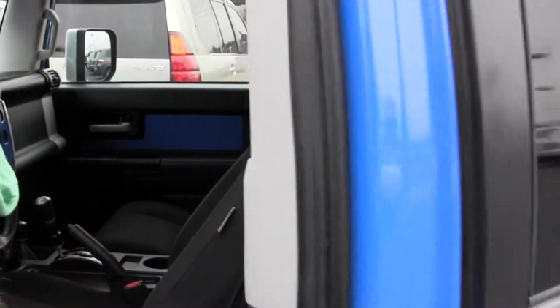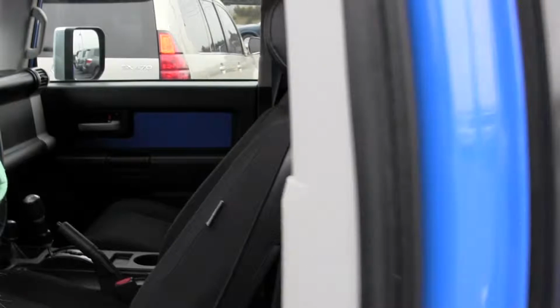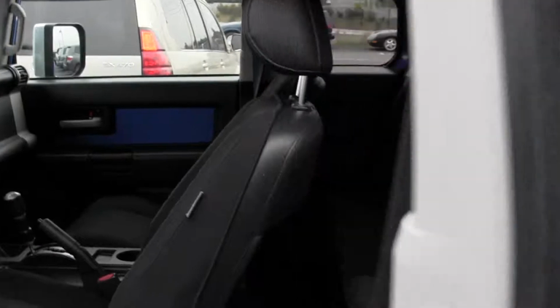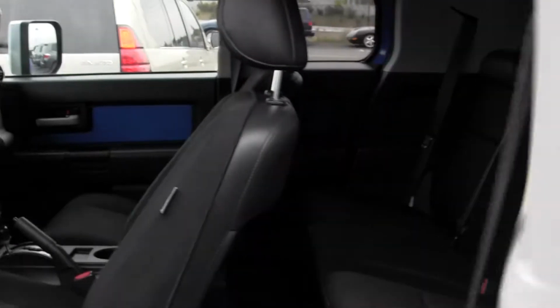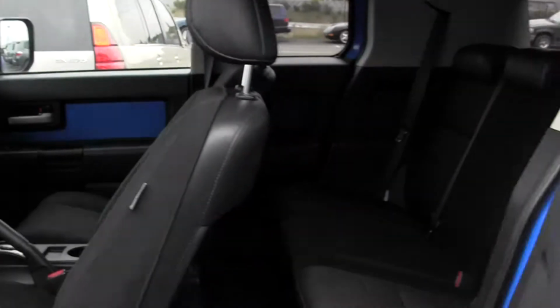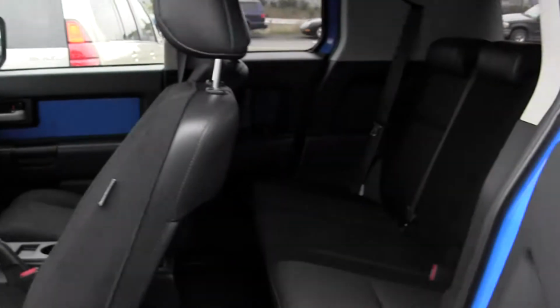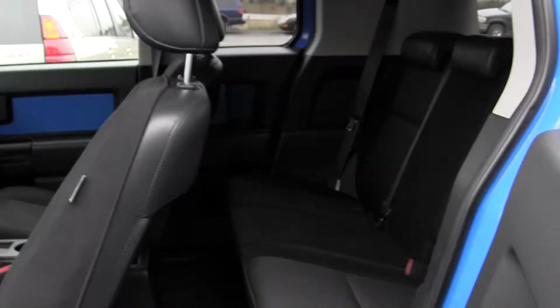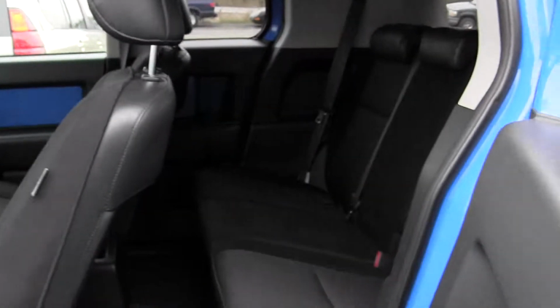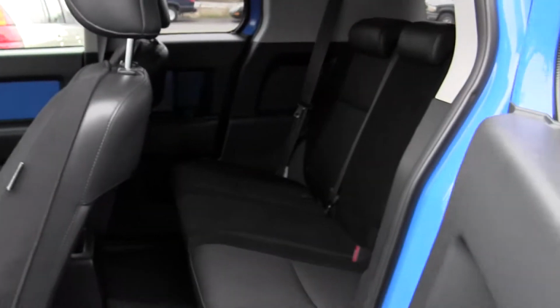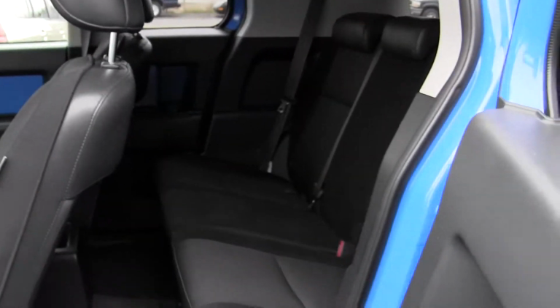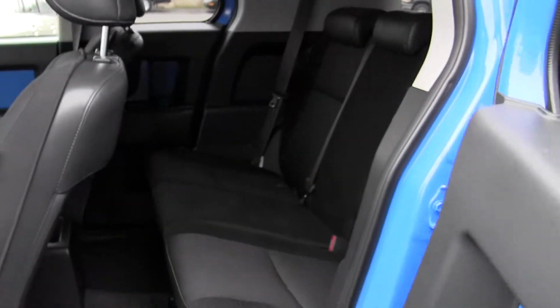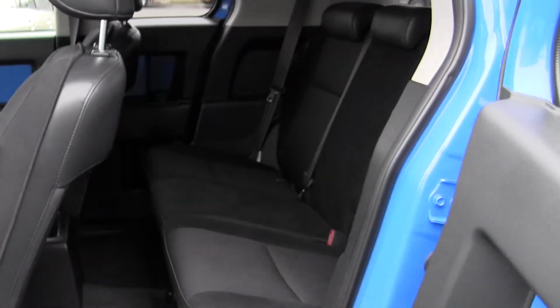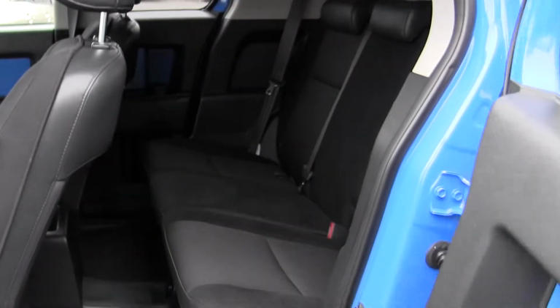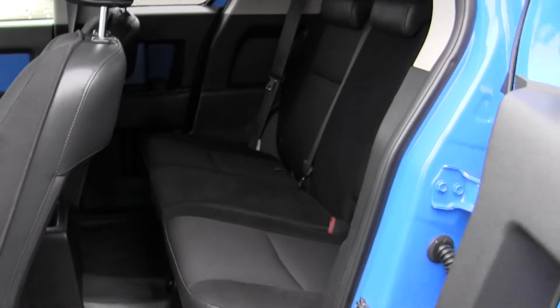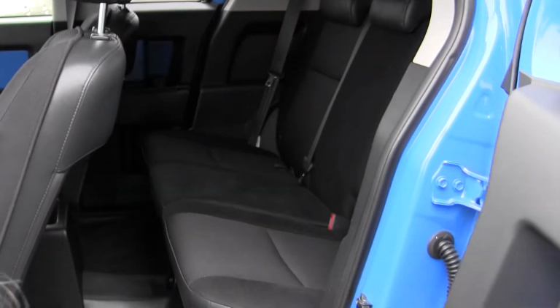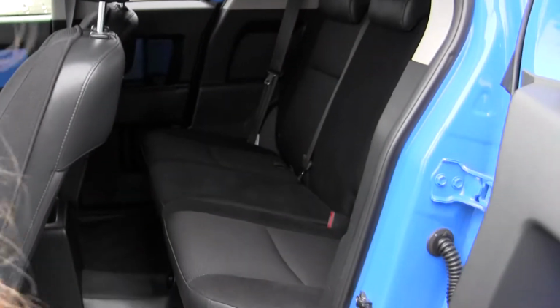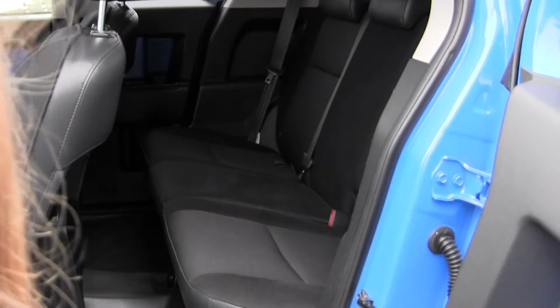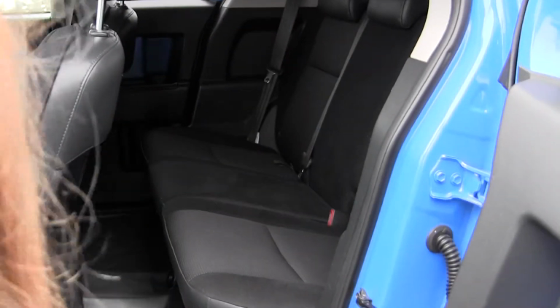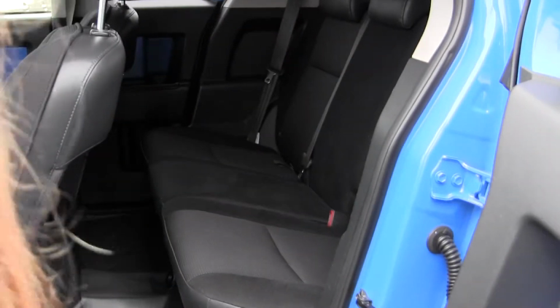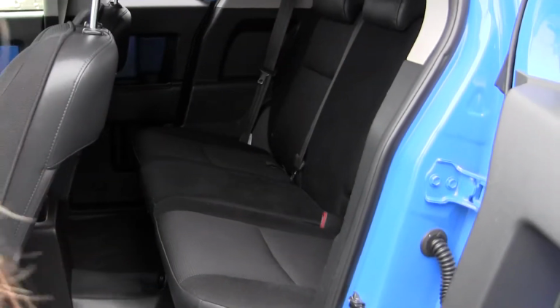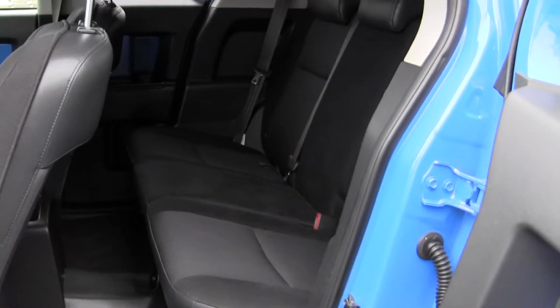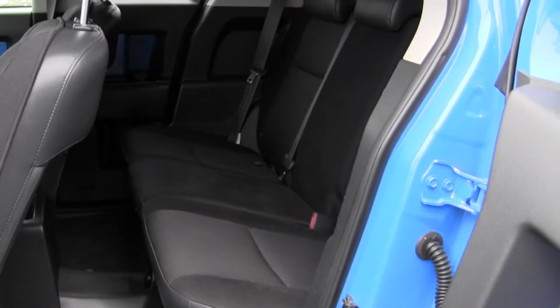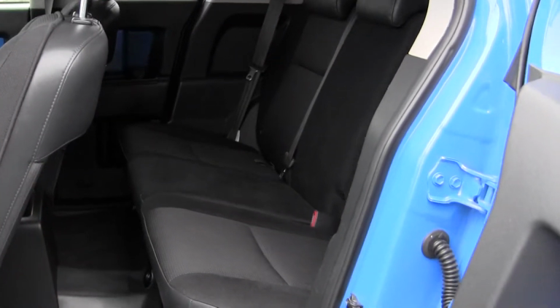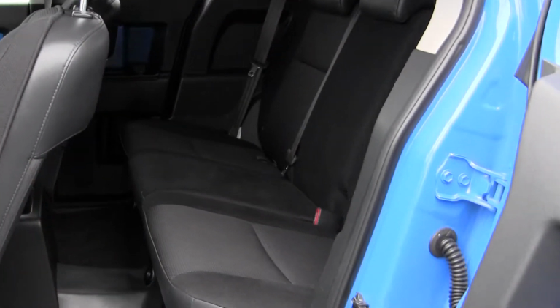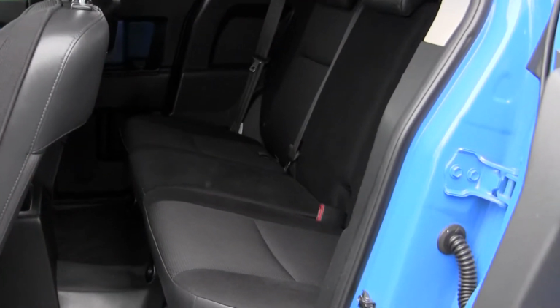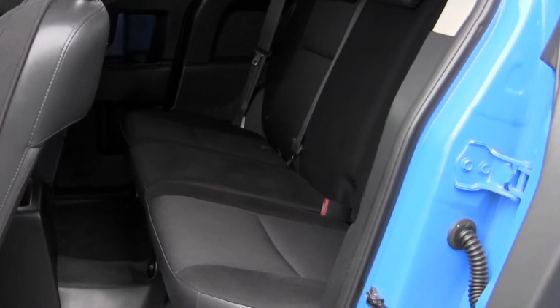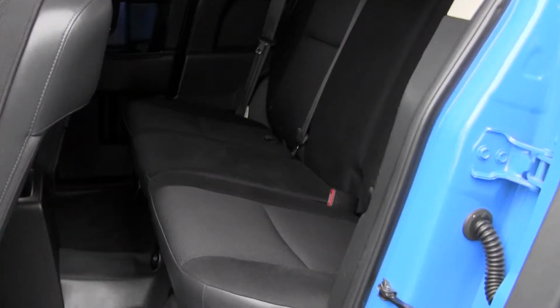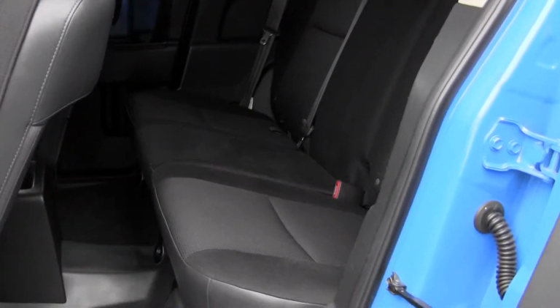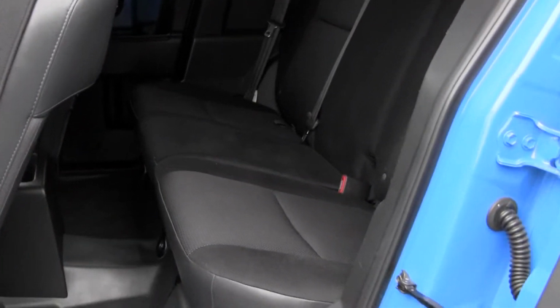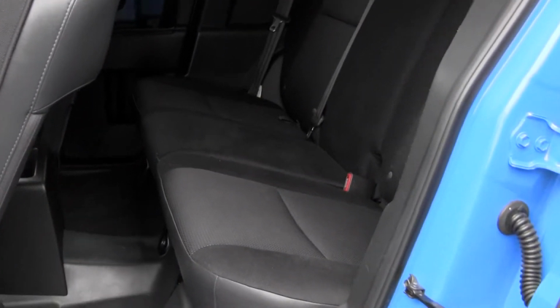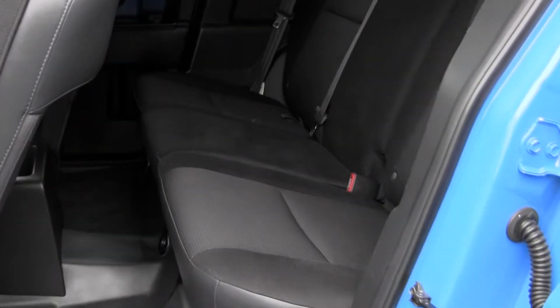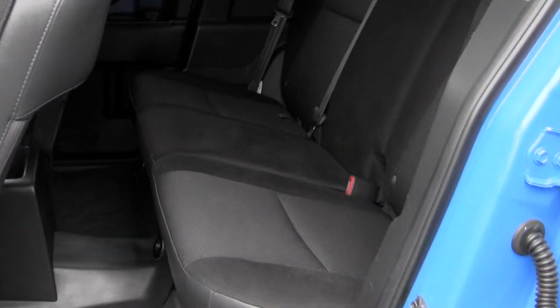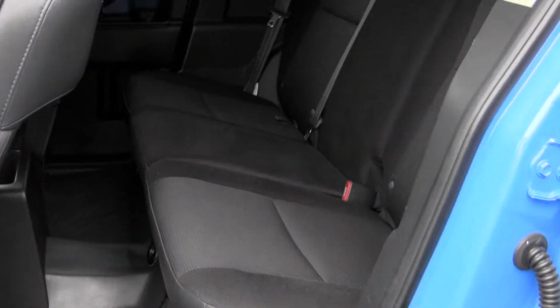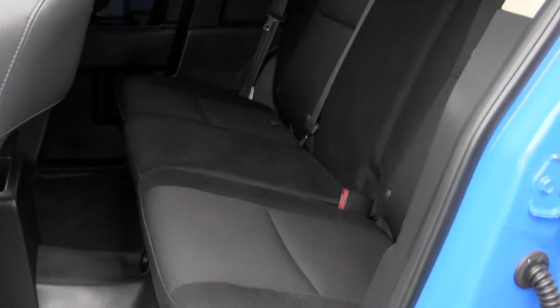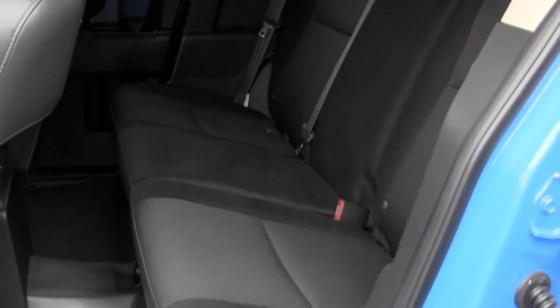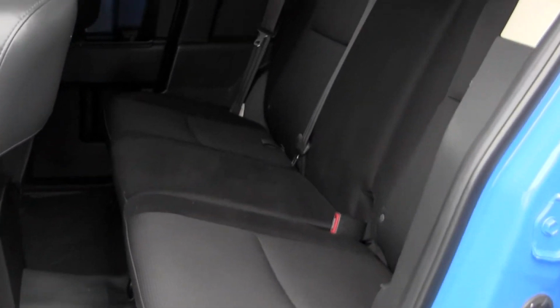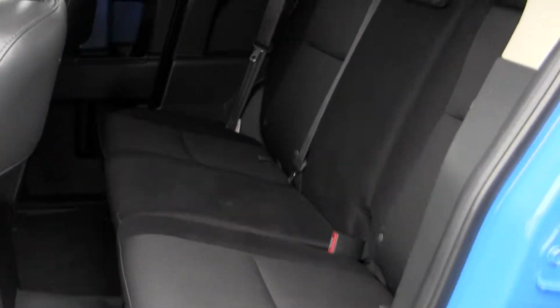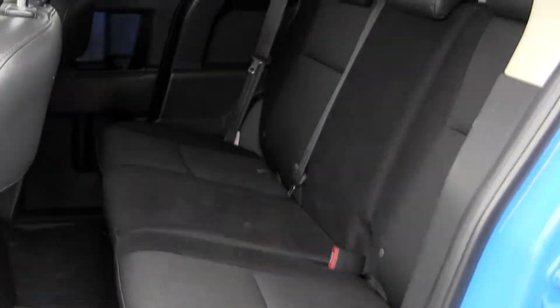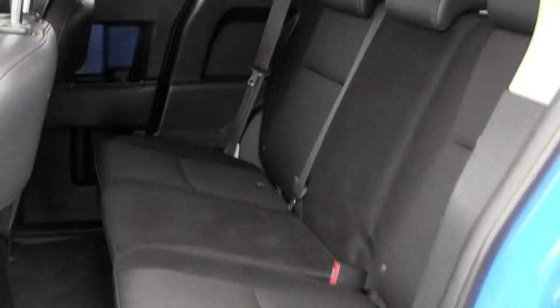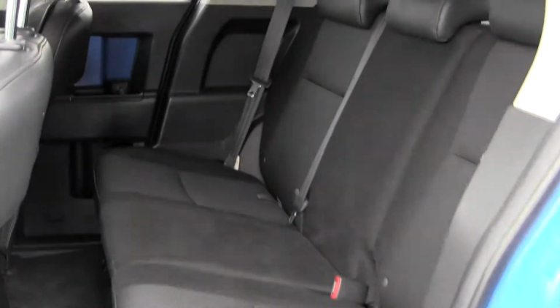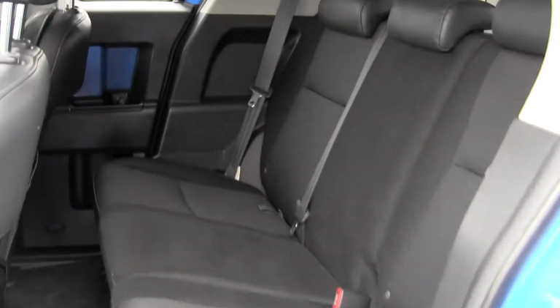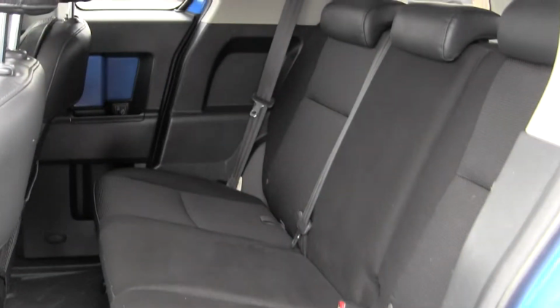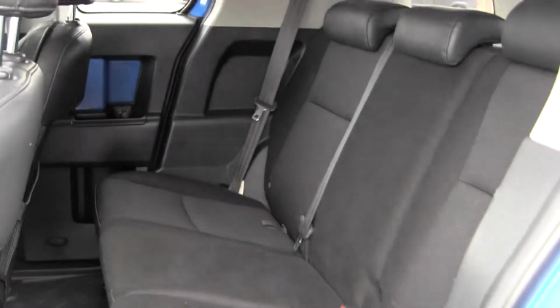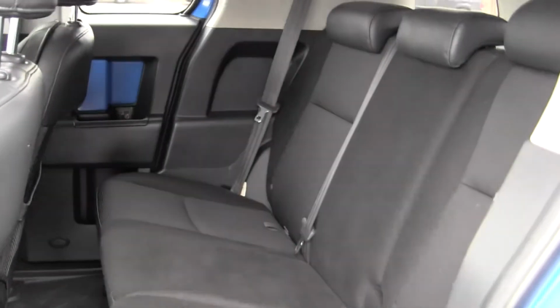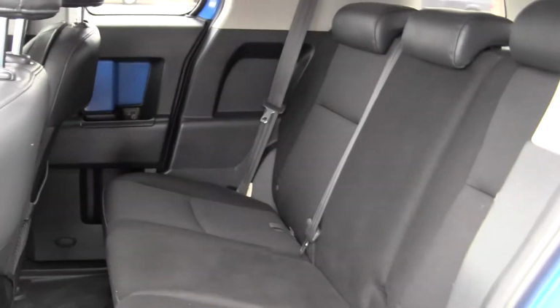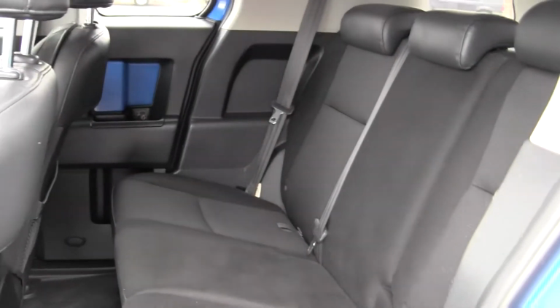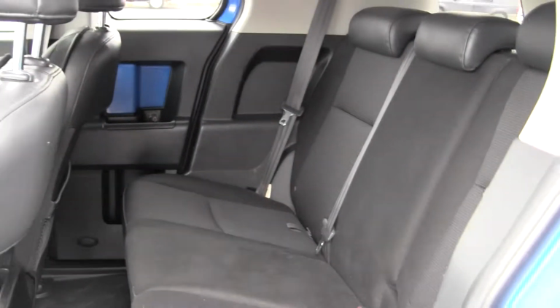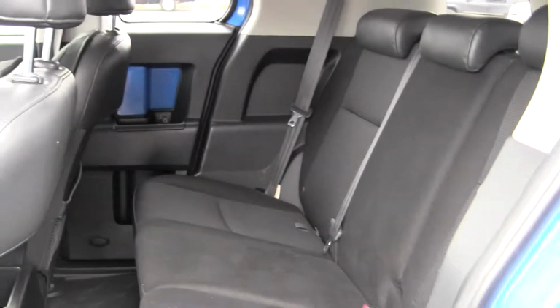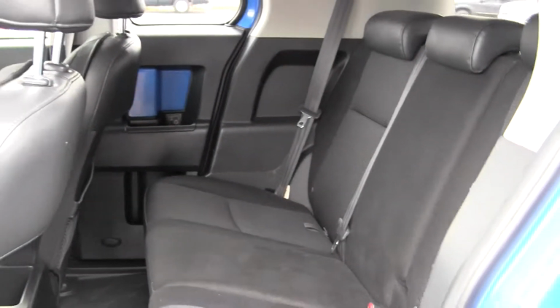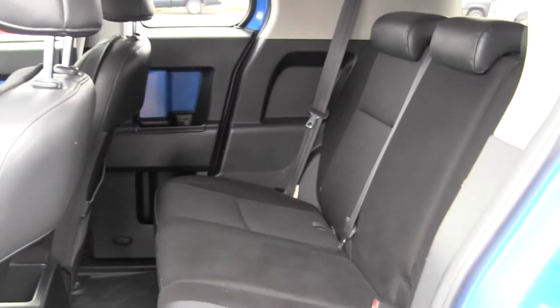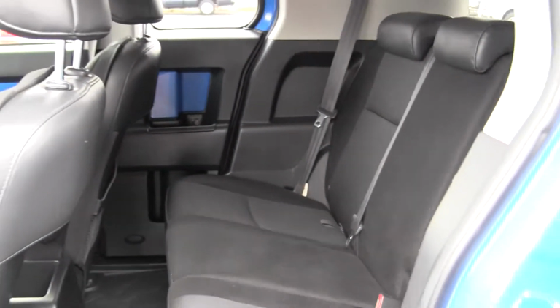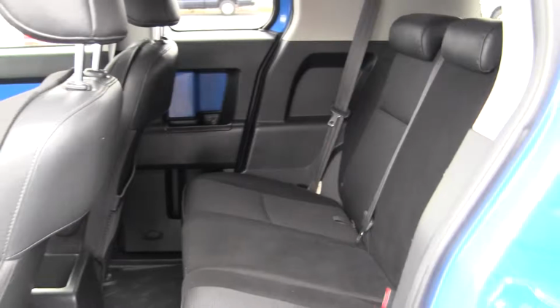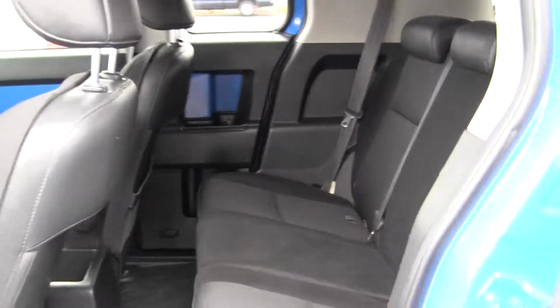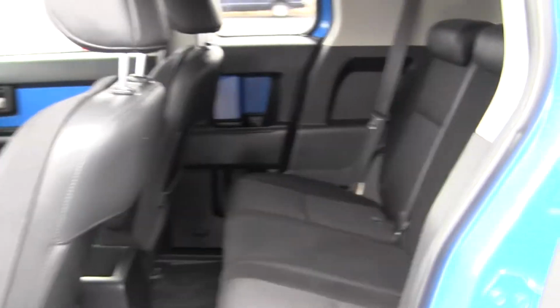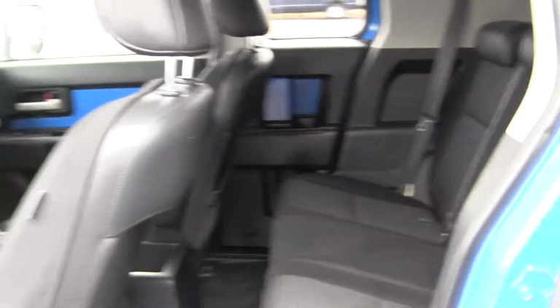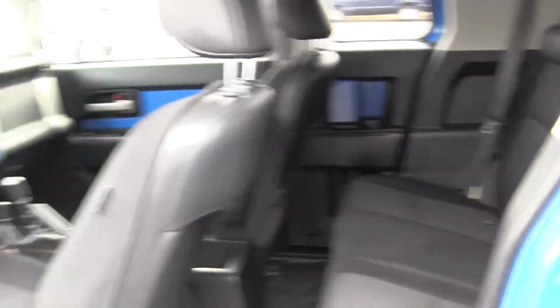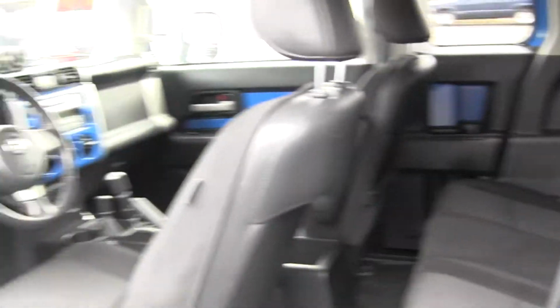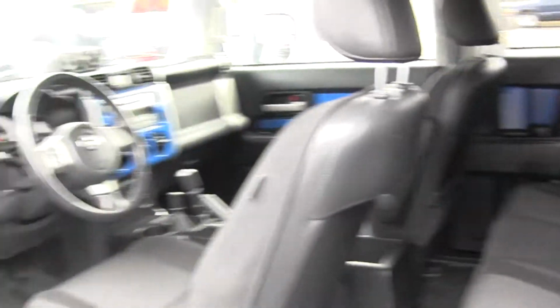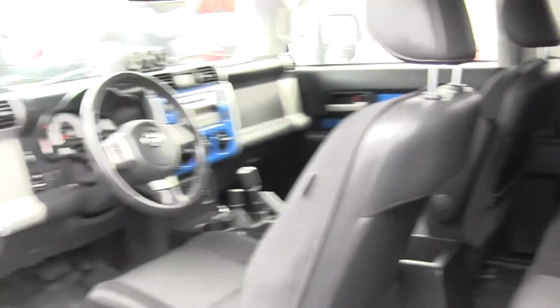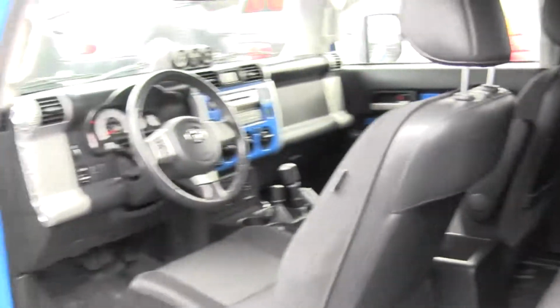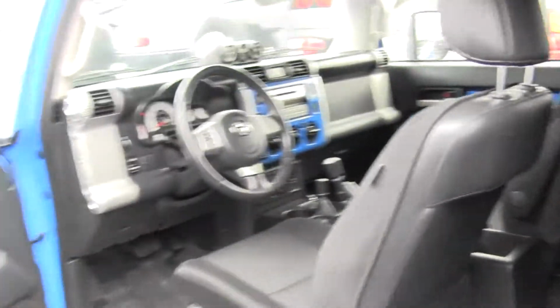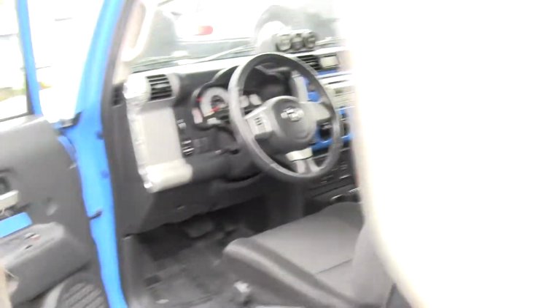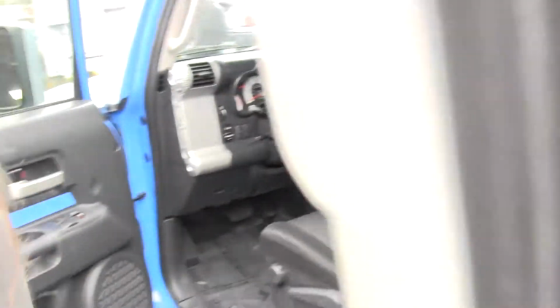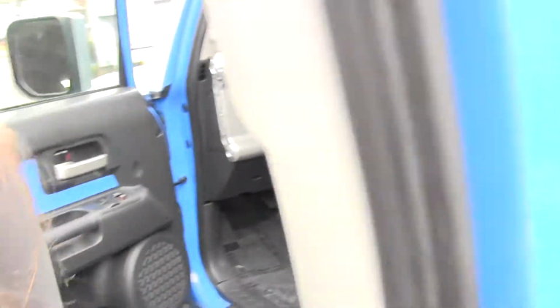Back seat, you have three seatbelts back there. Very clean on the inside.